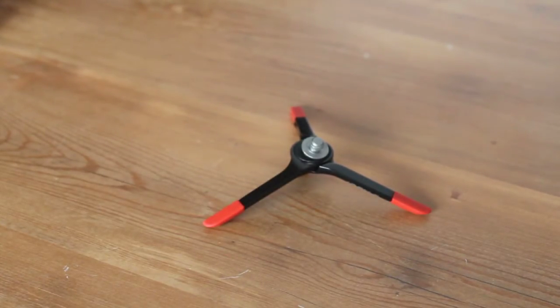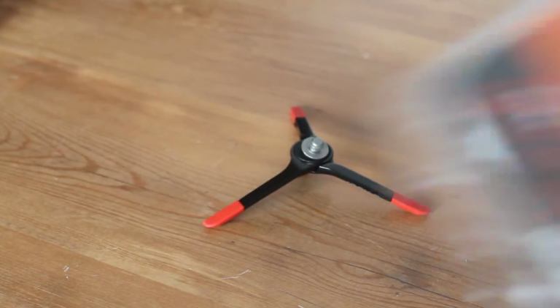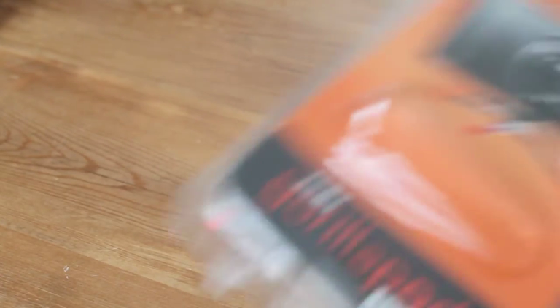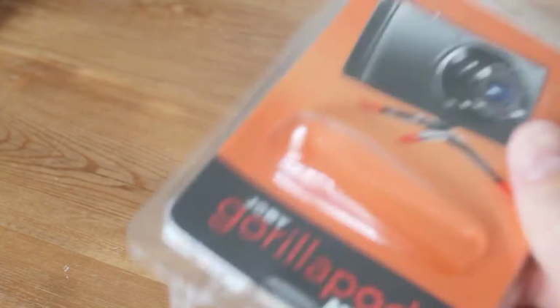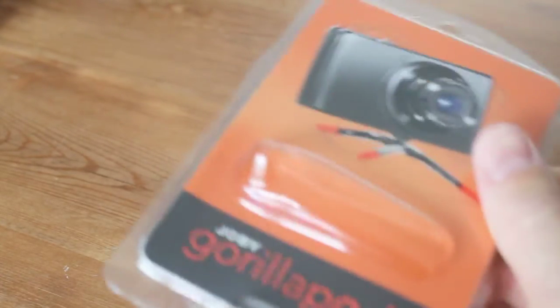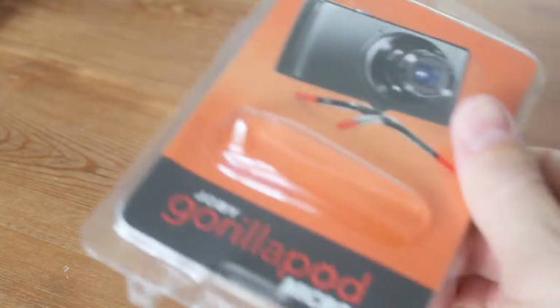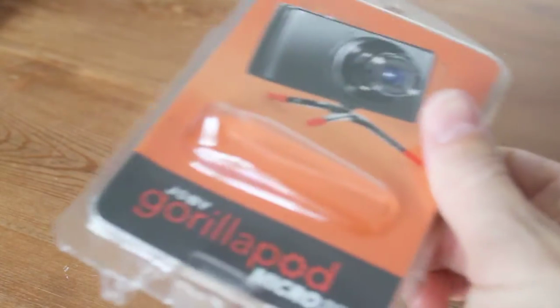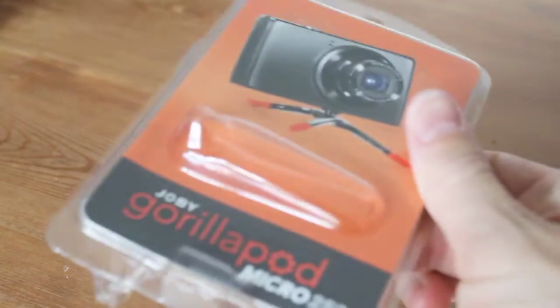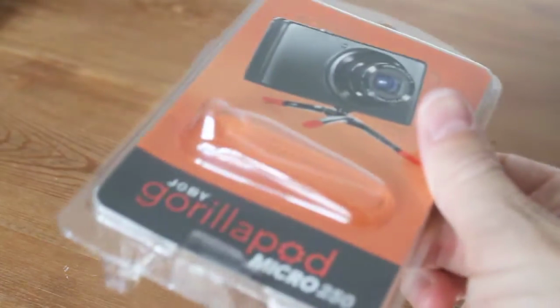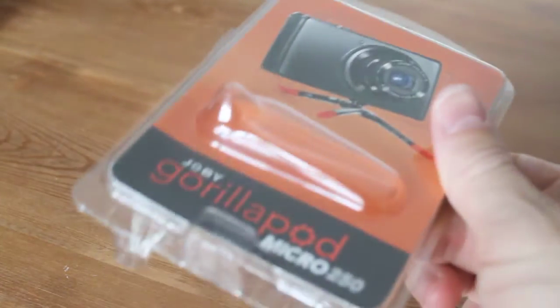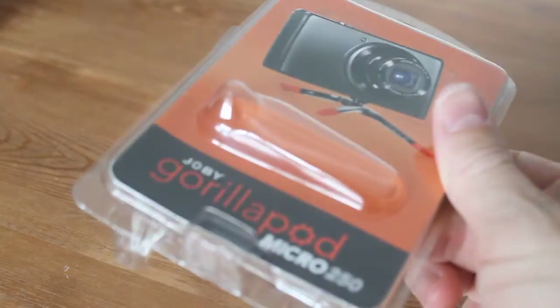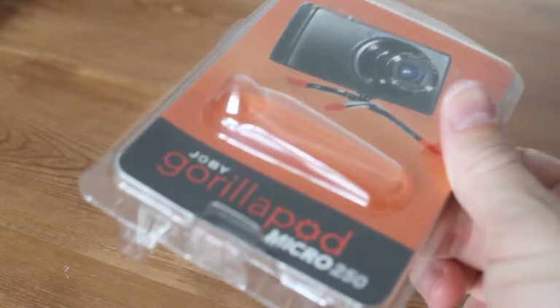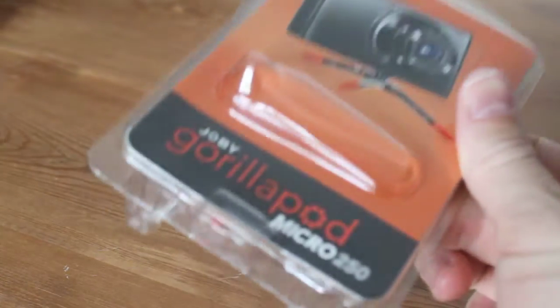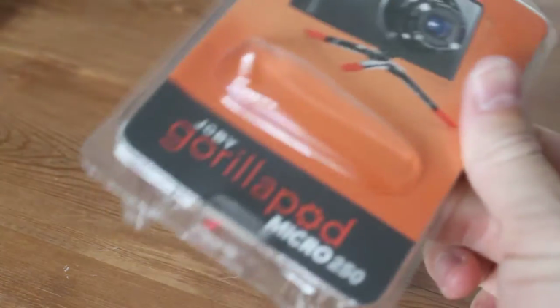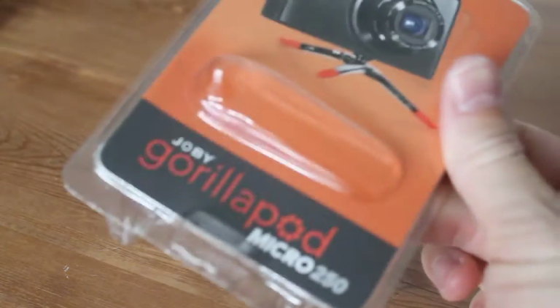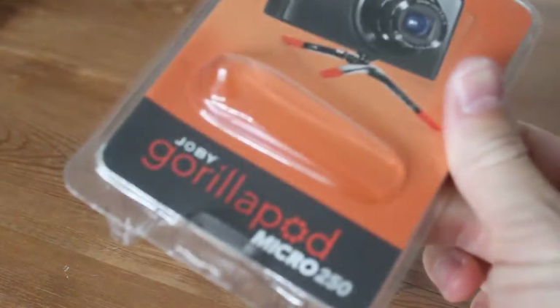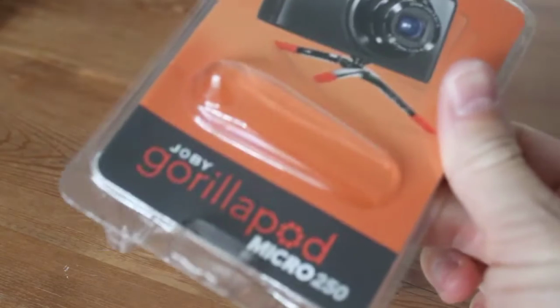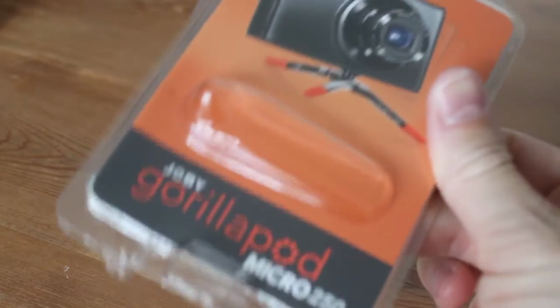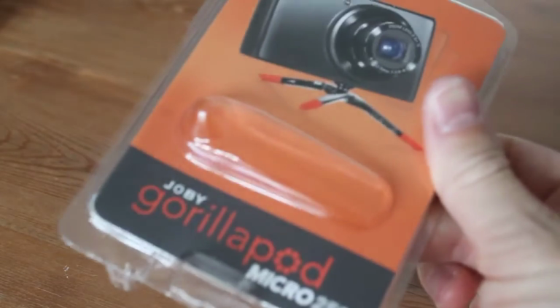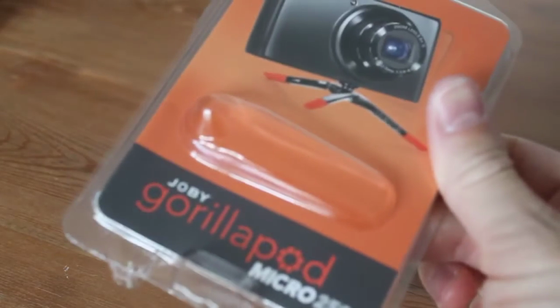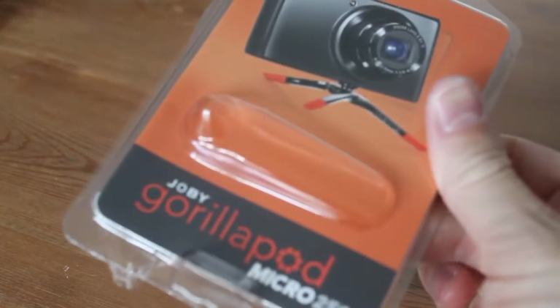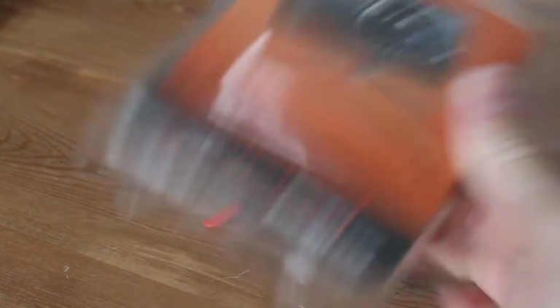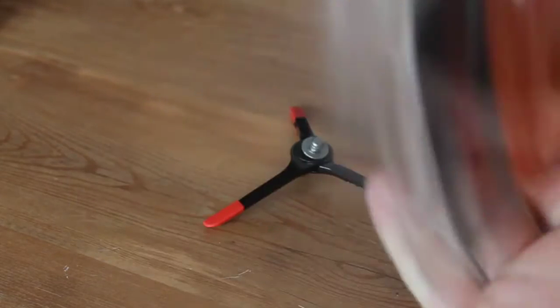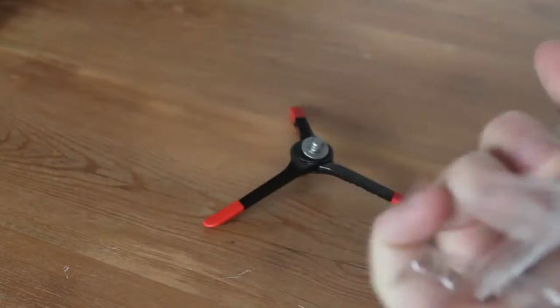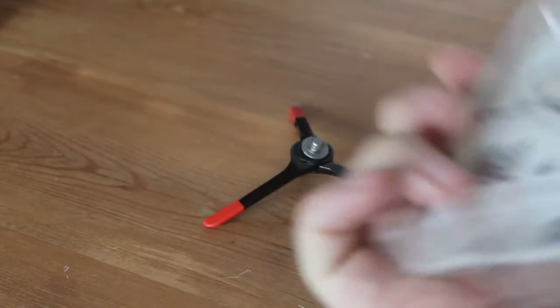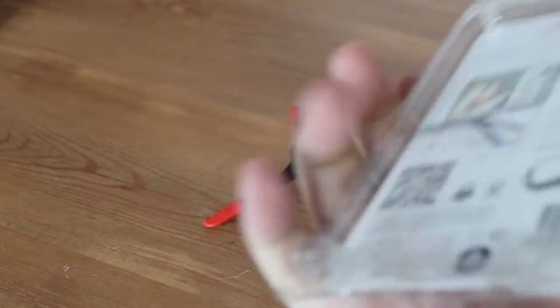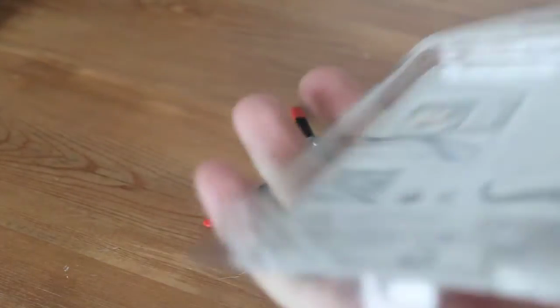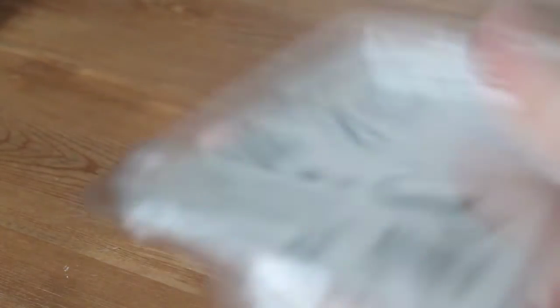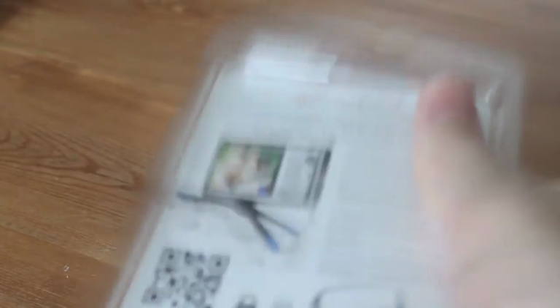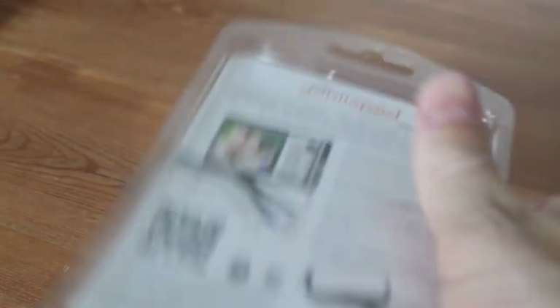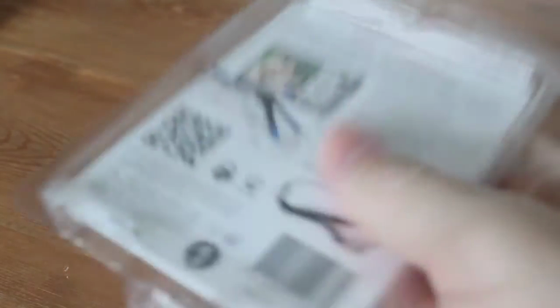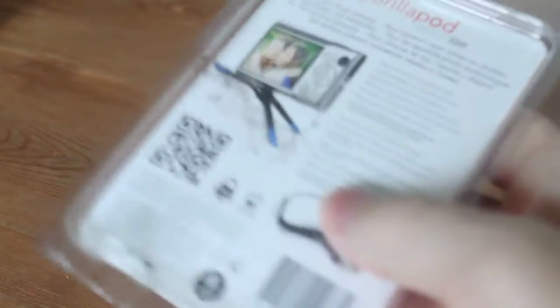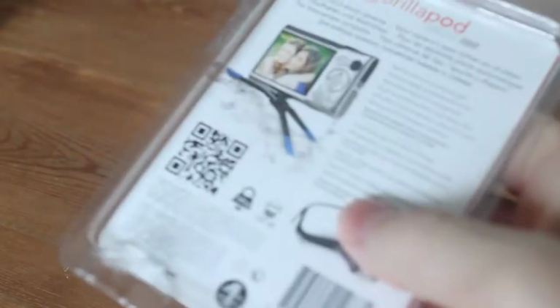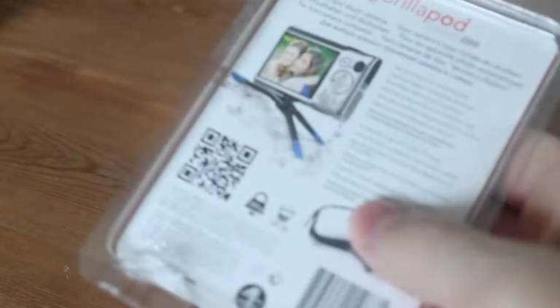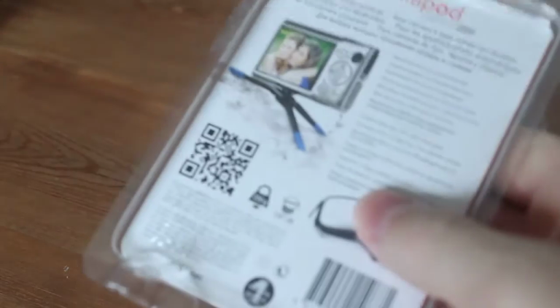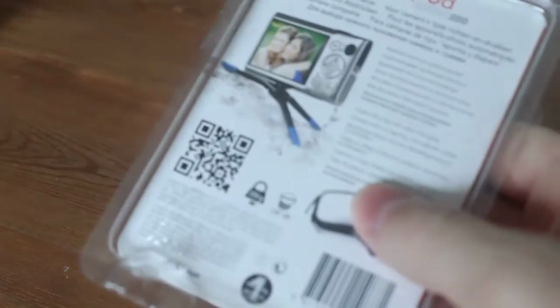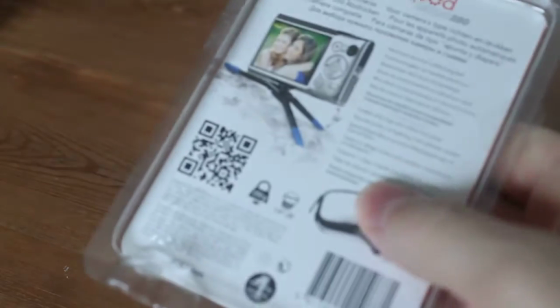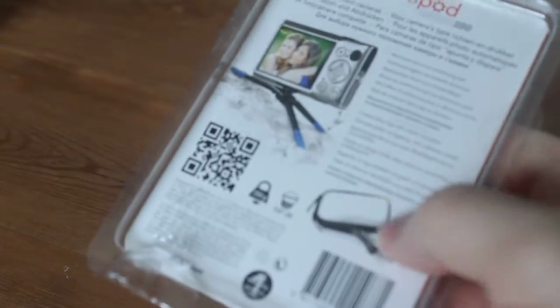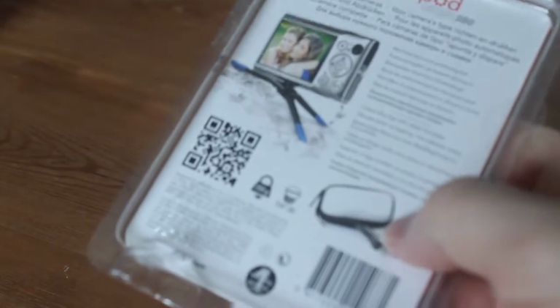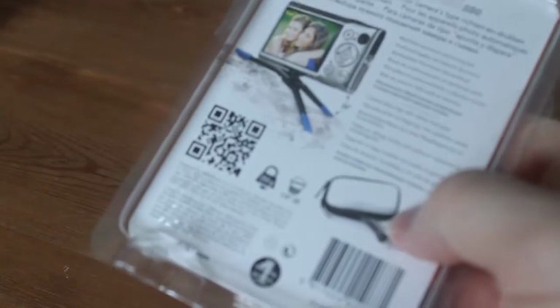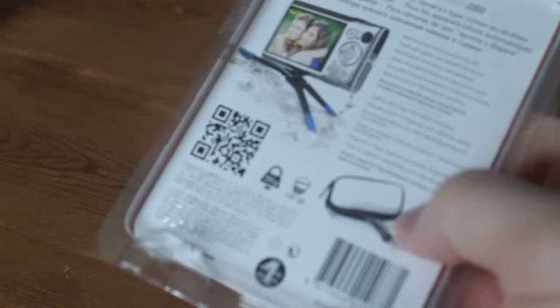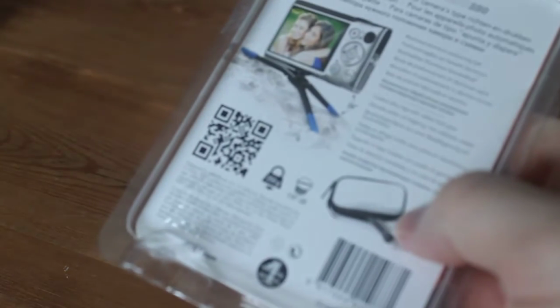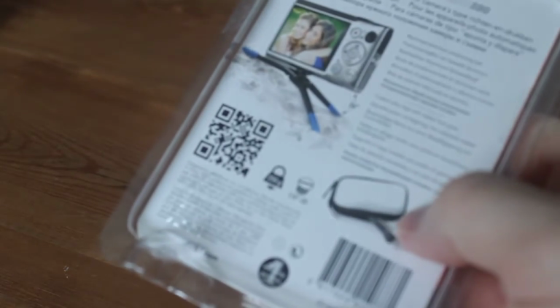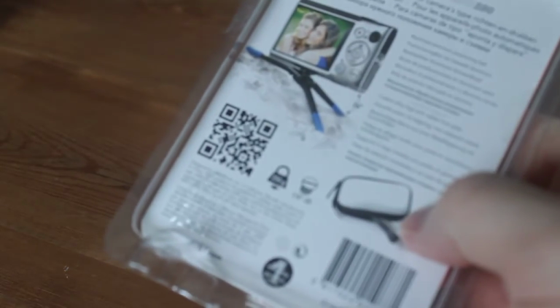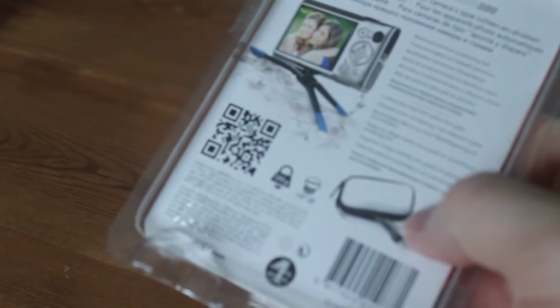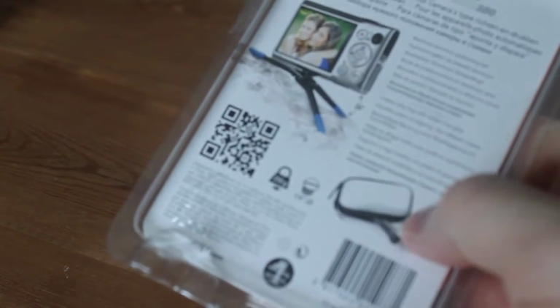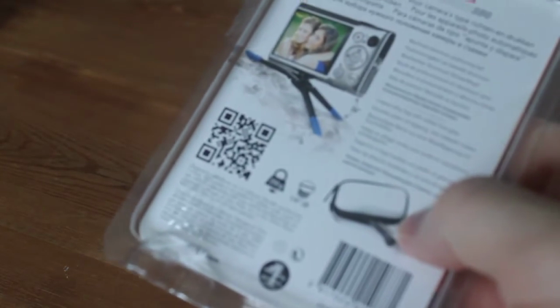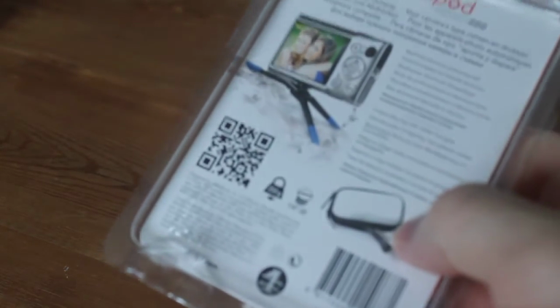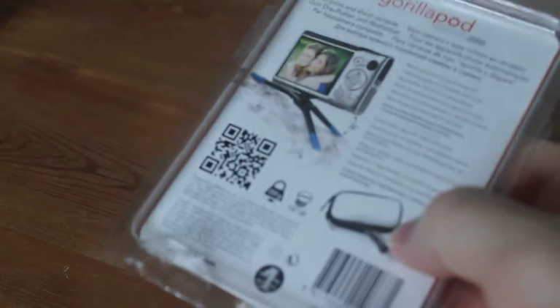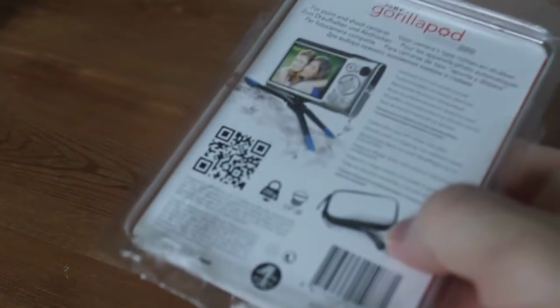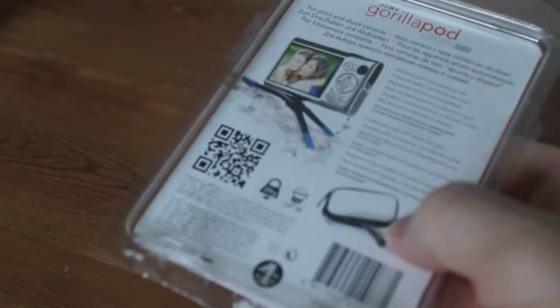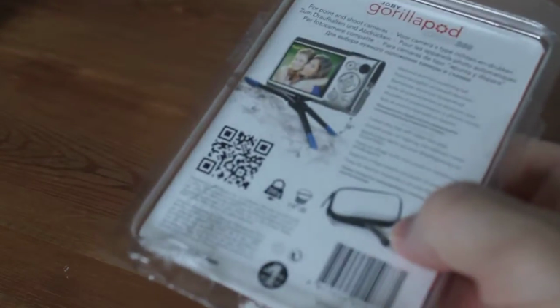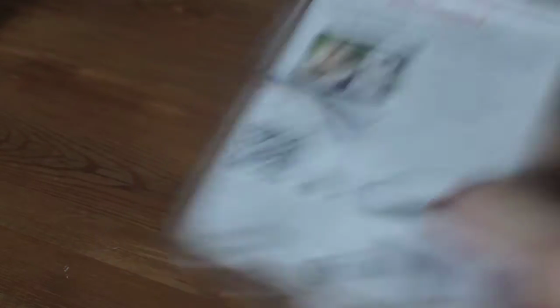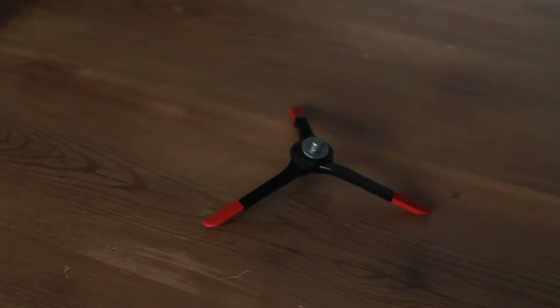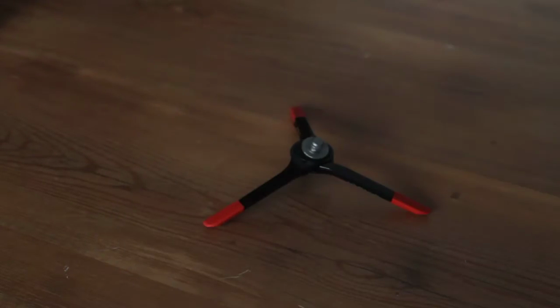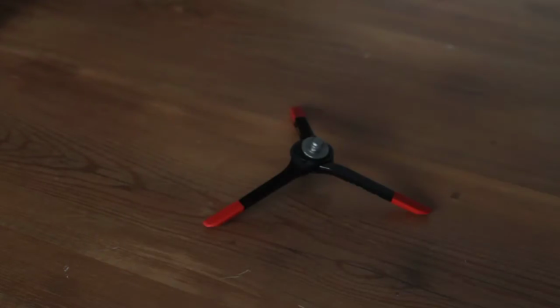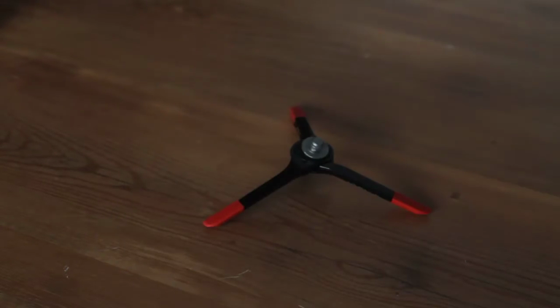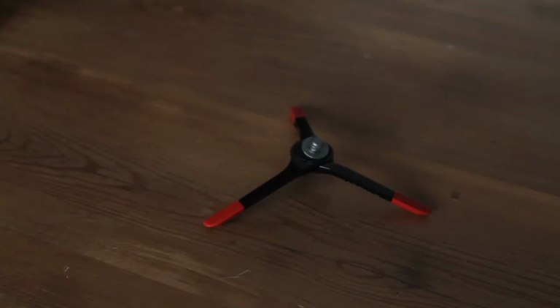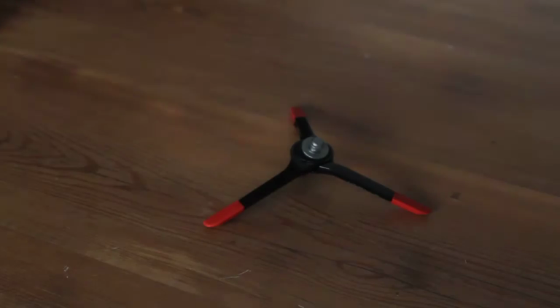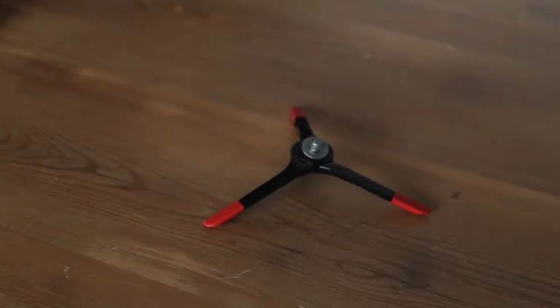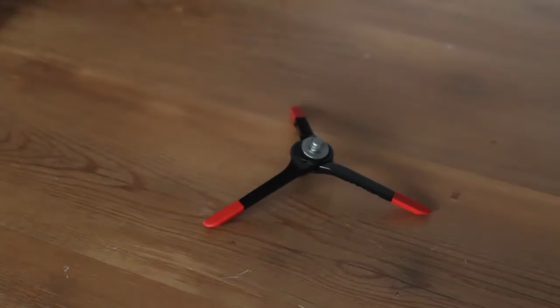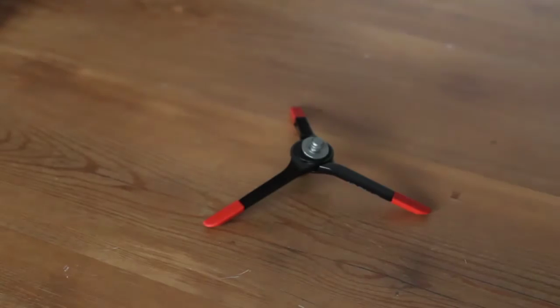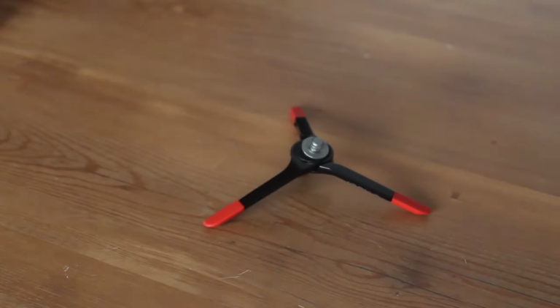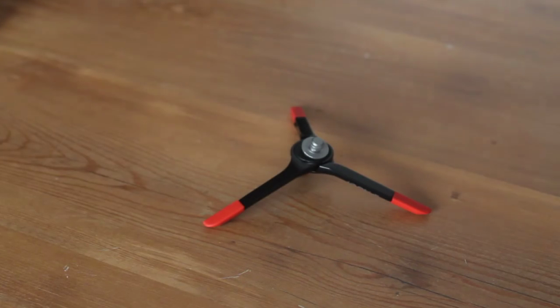Here's the packaging. Not much to see there really — a little bit of info on the back.